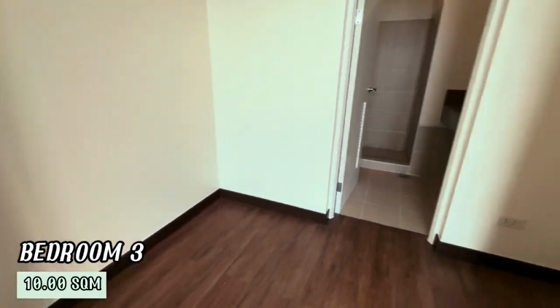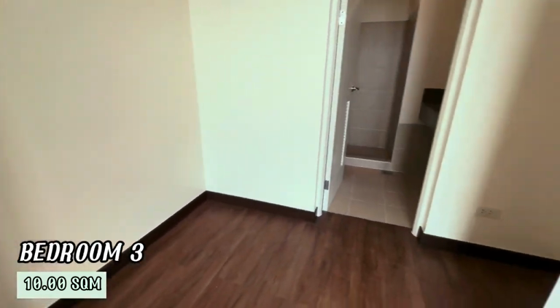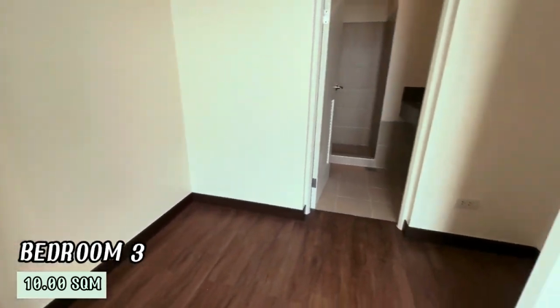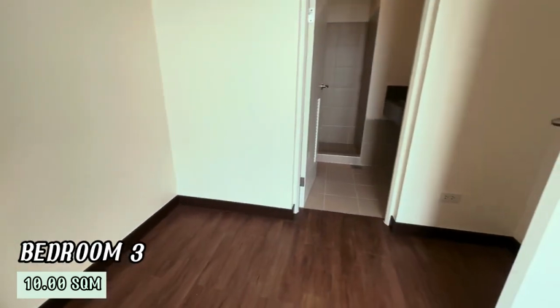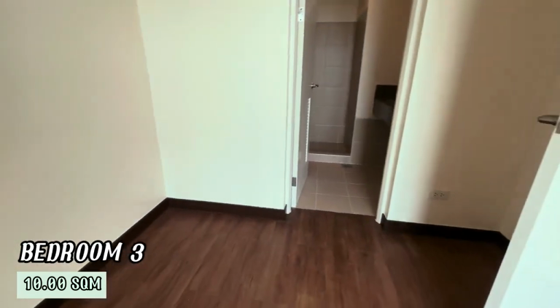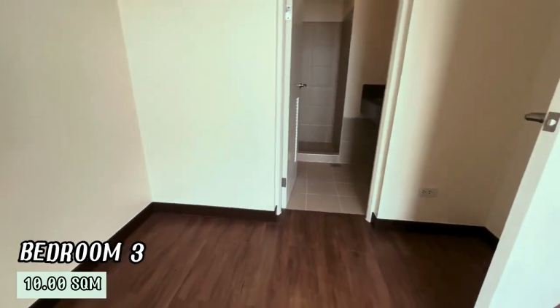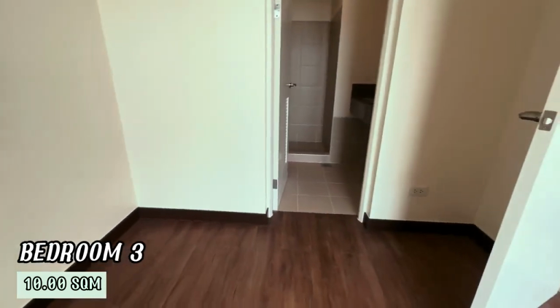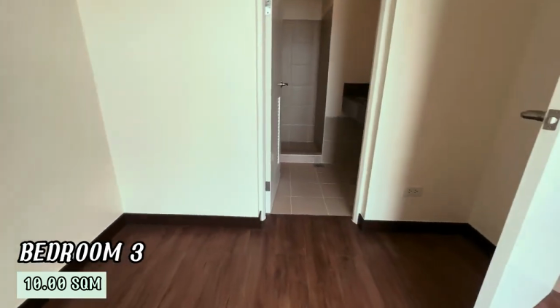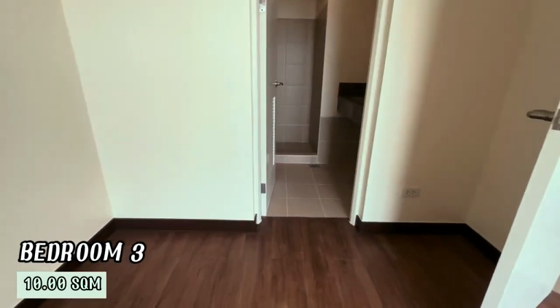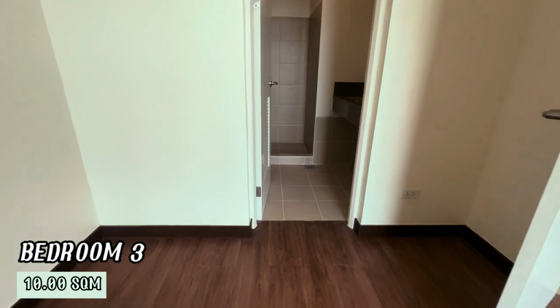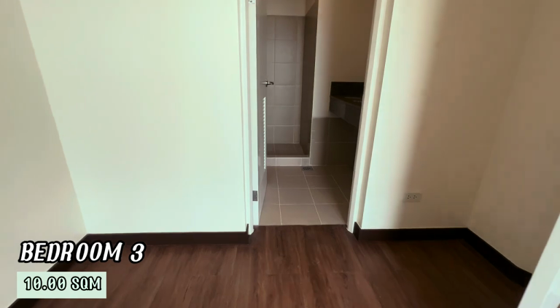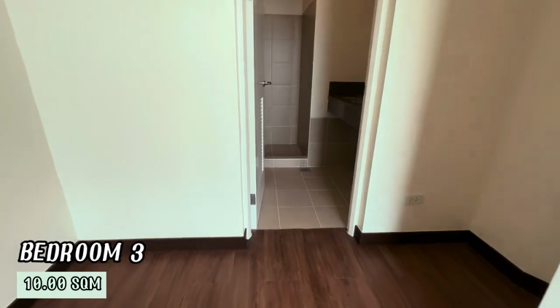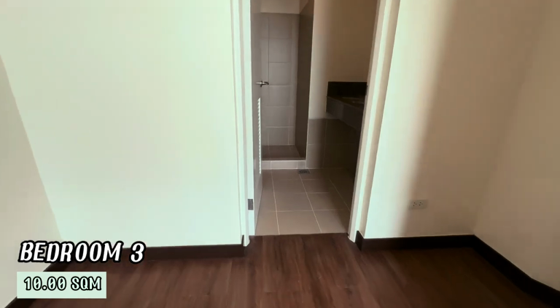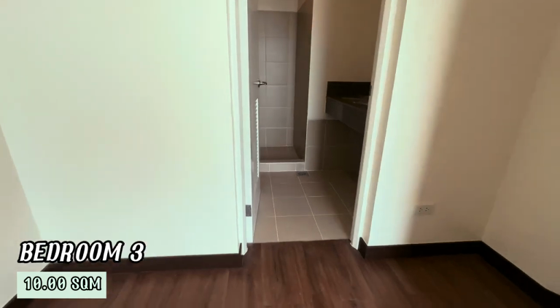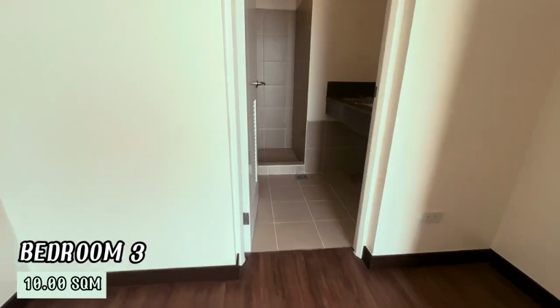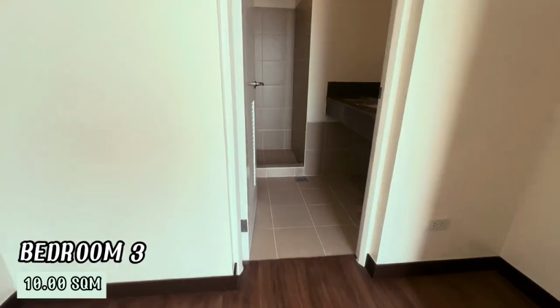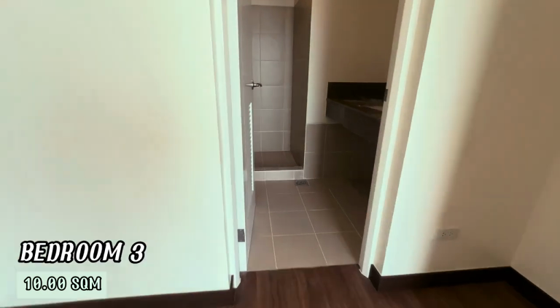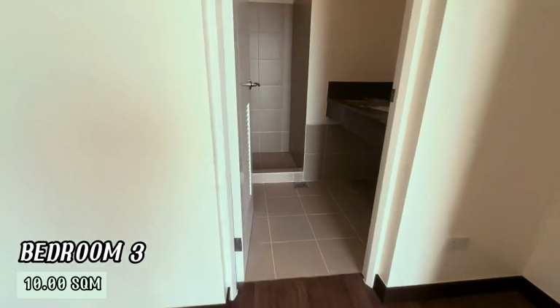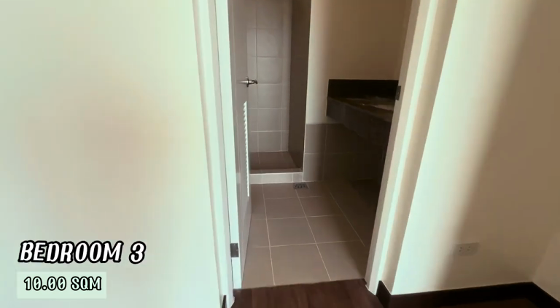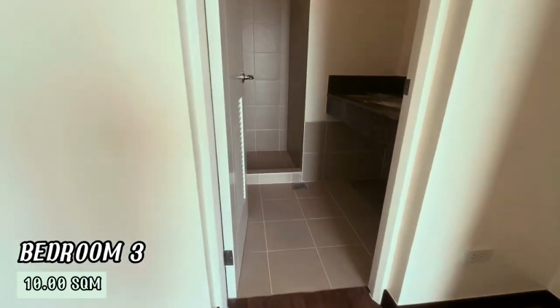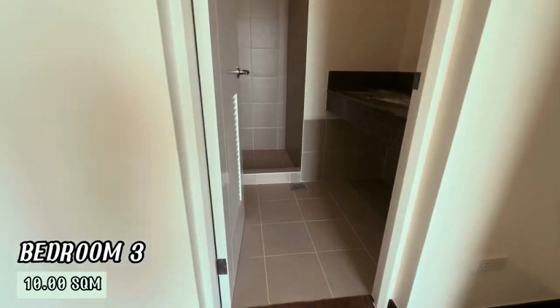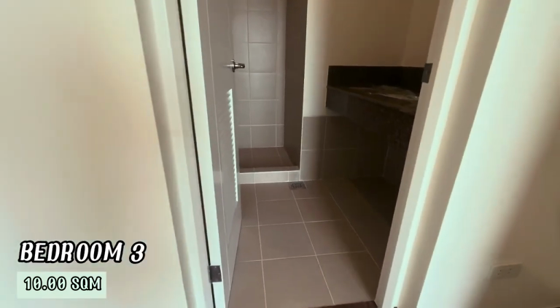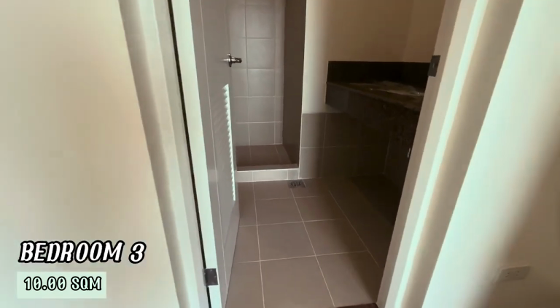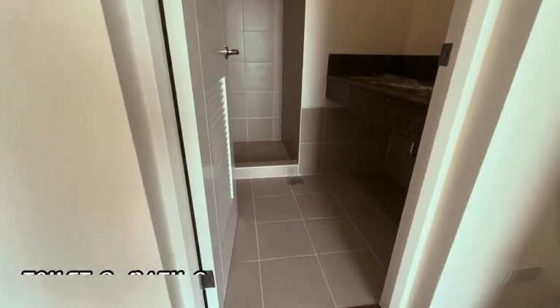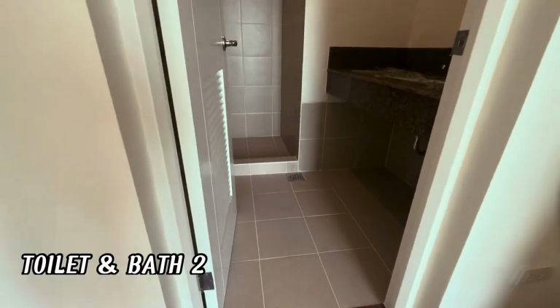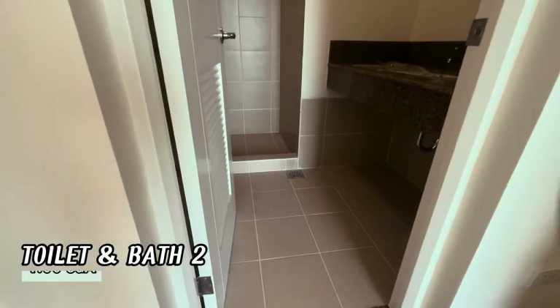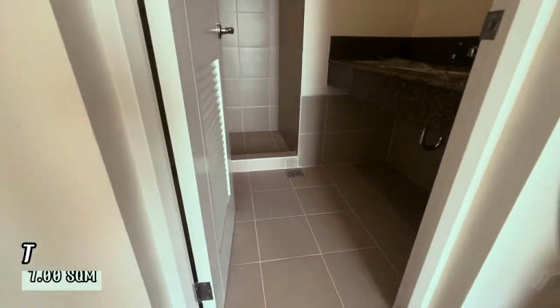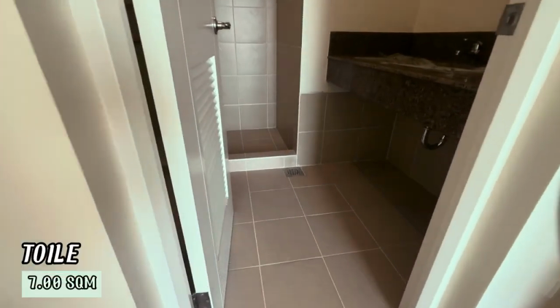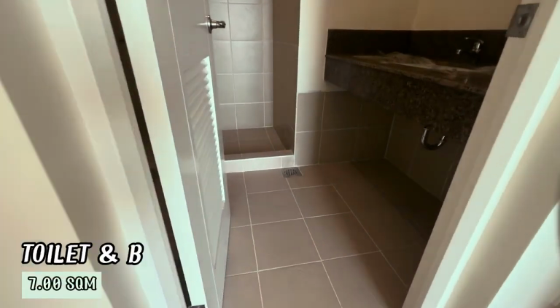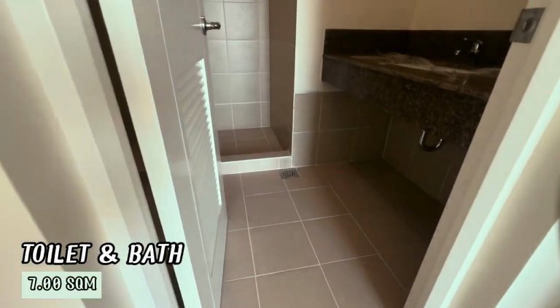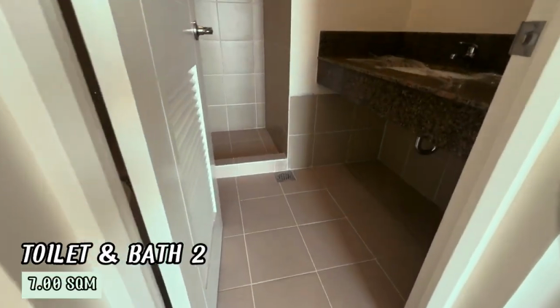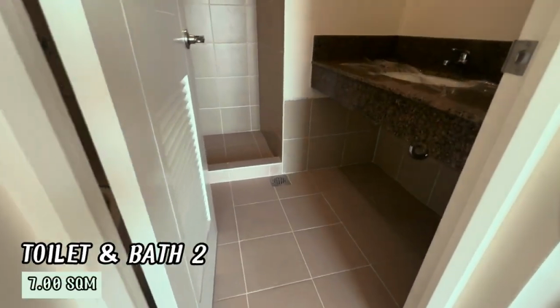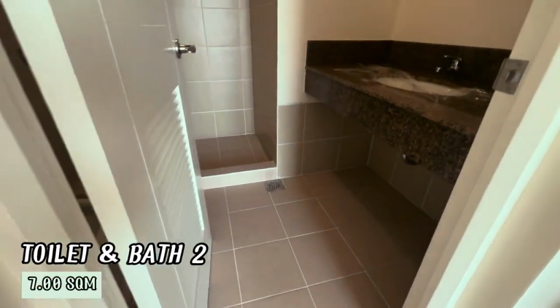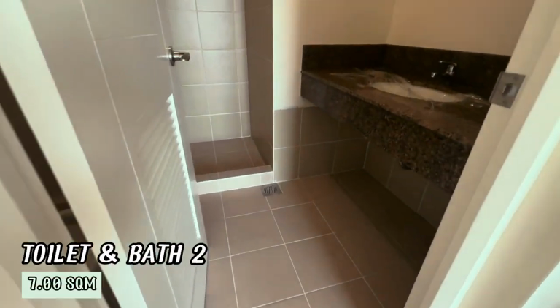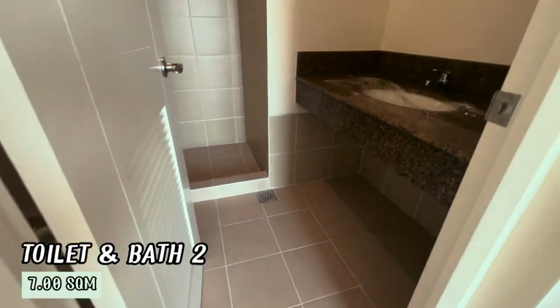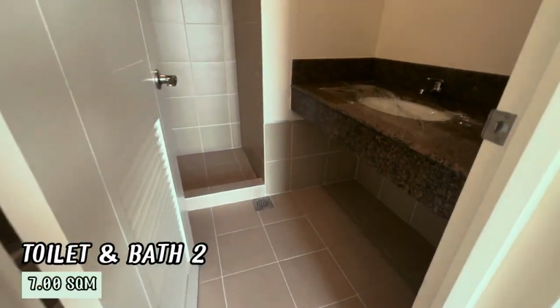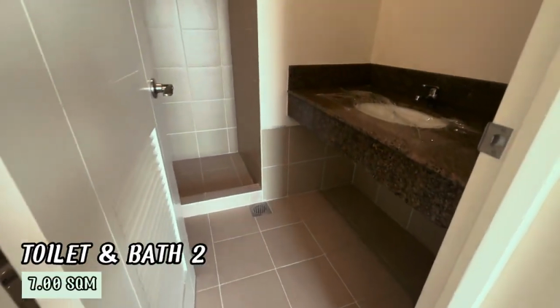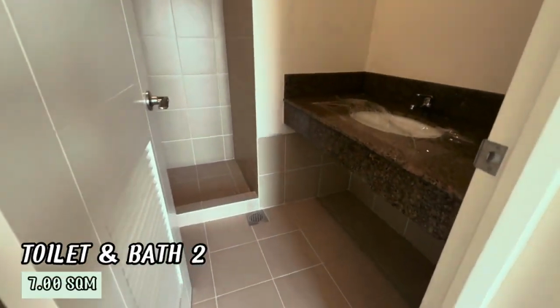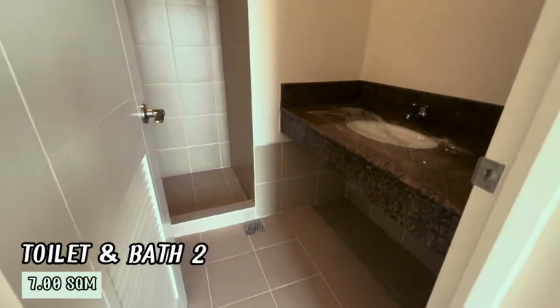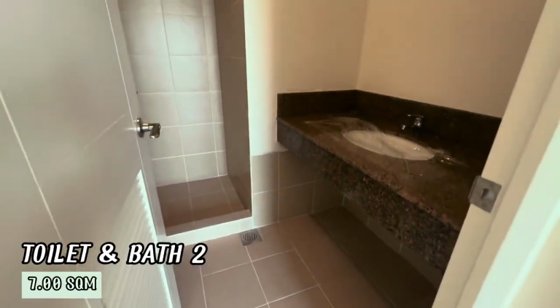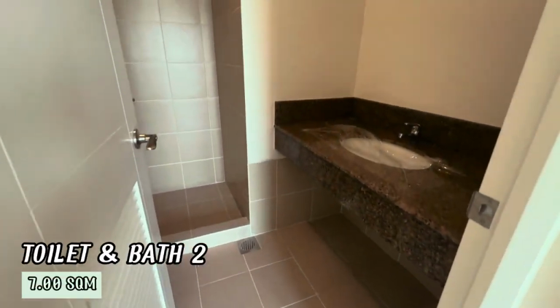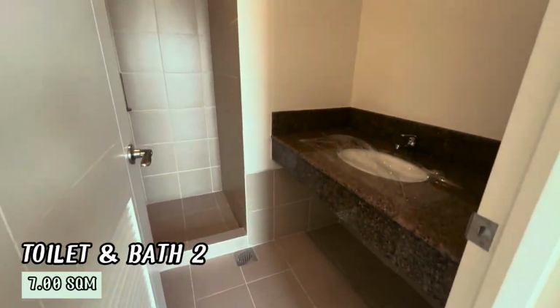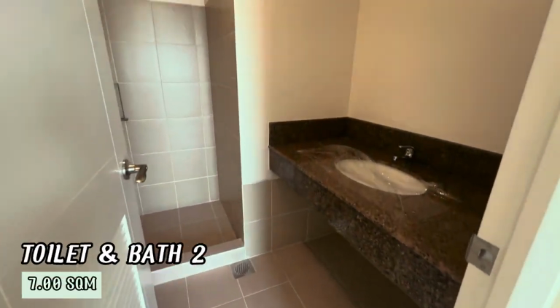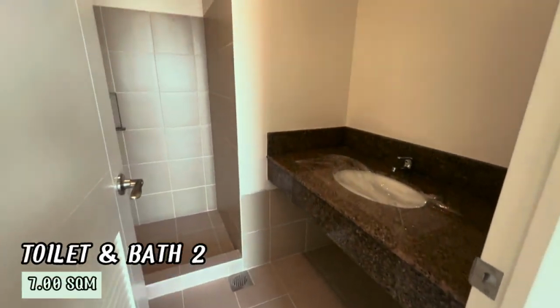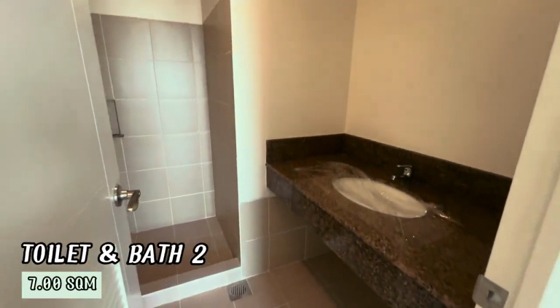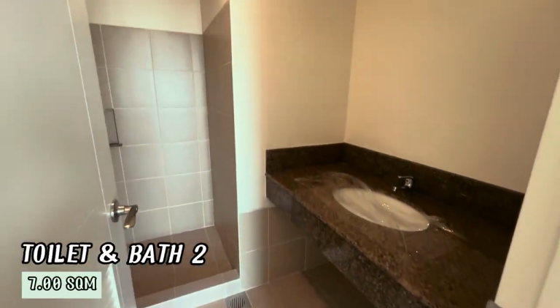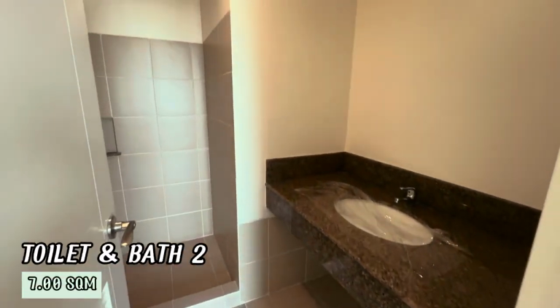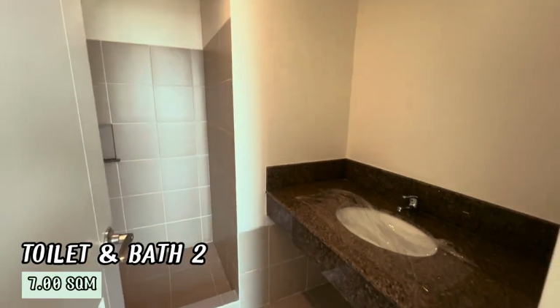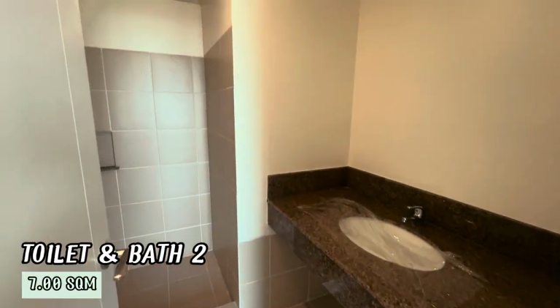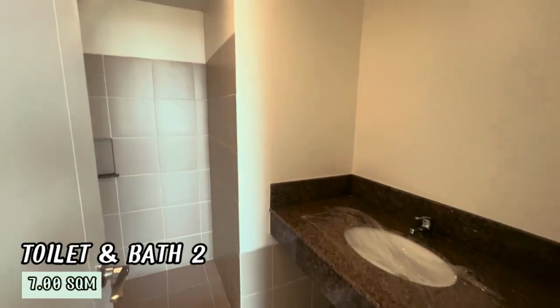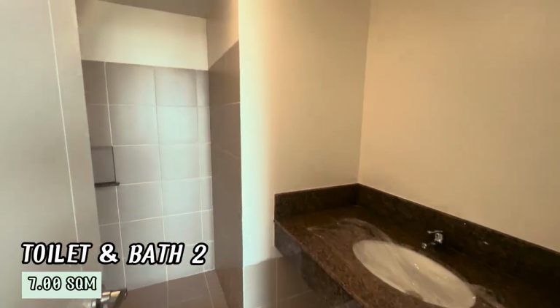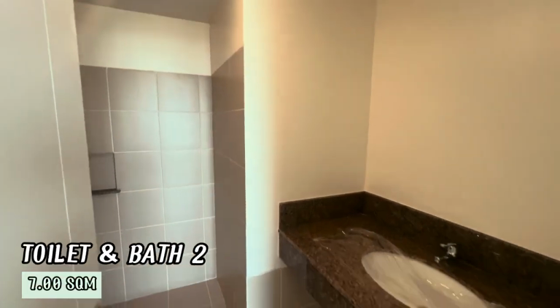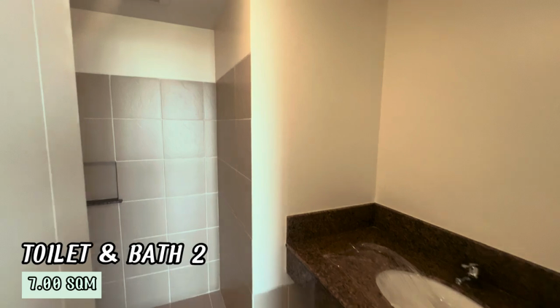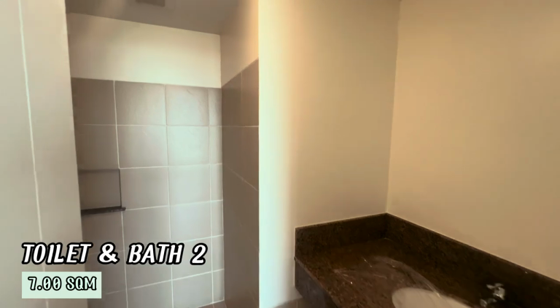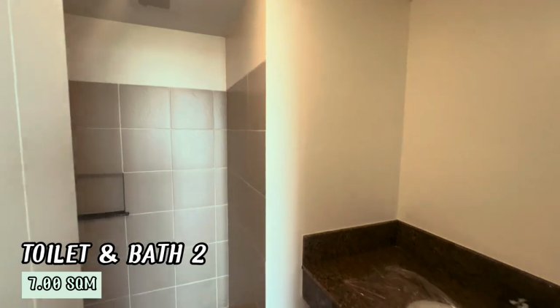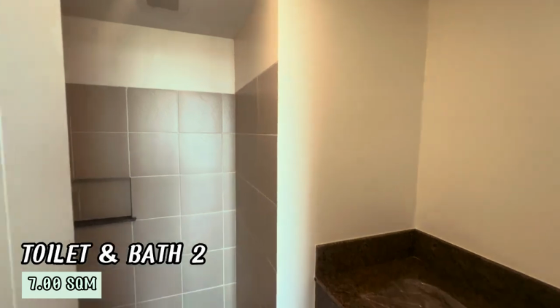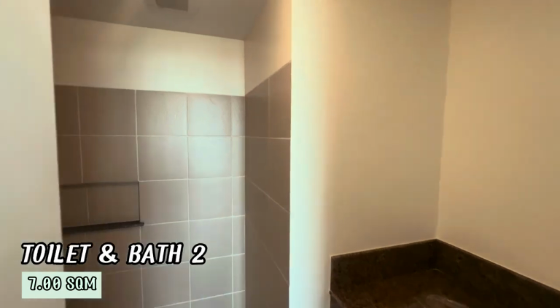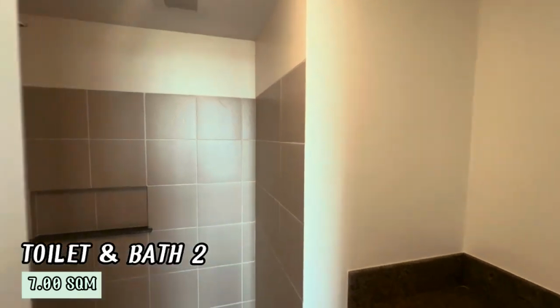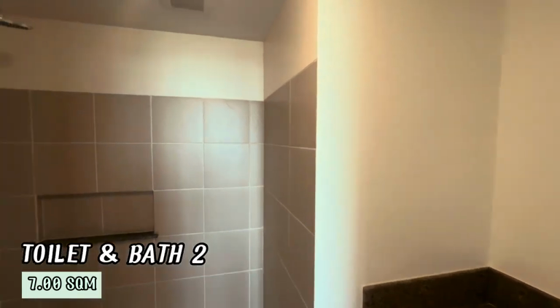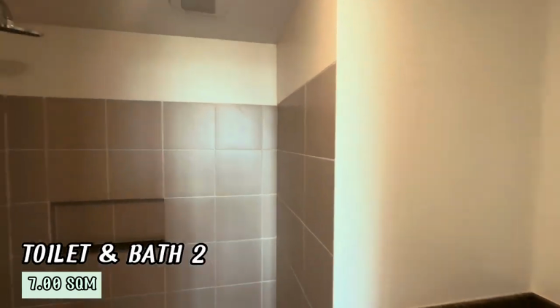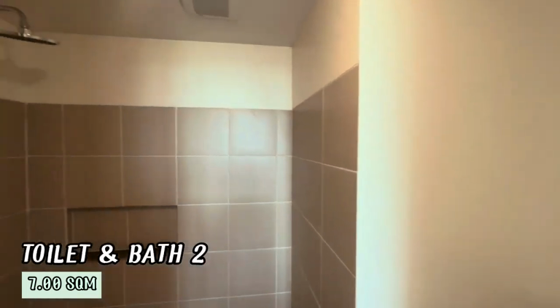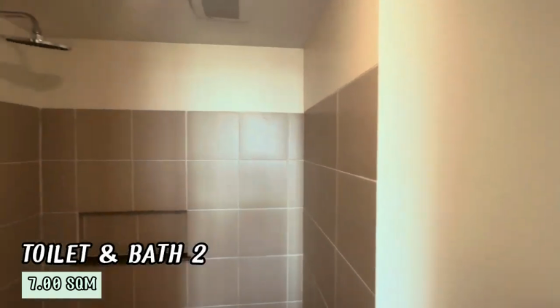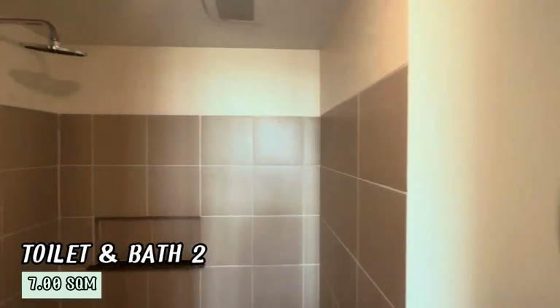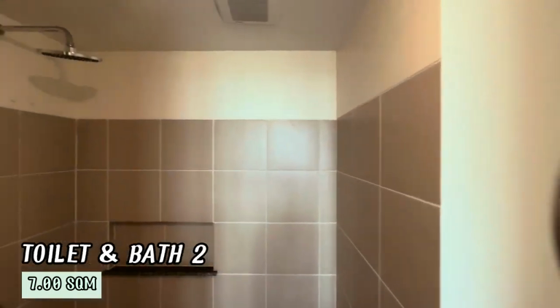The second toilet and bath is 7 square meters, located inside the master's bedroom, providing convenience and style for the household.